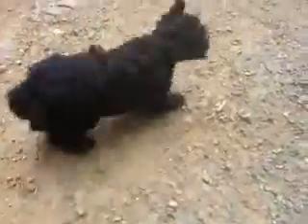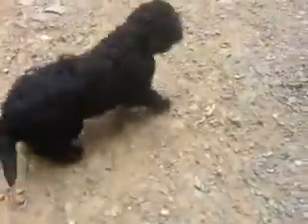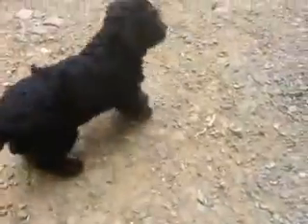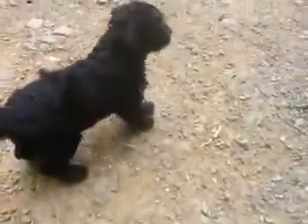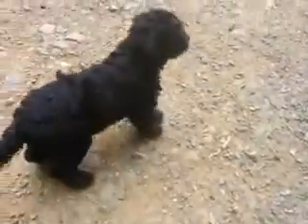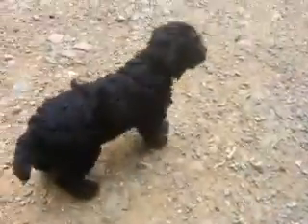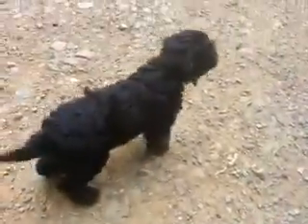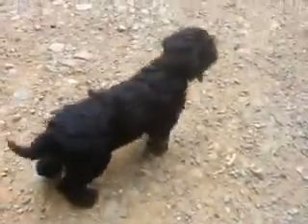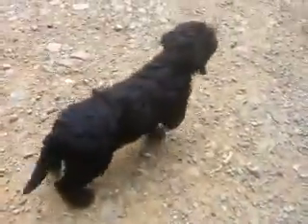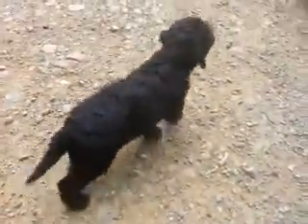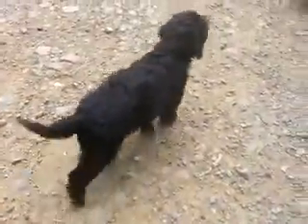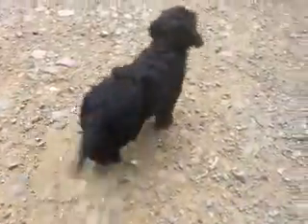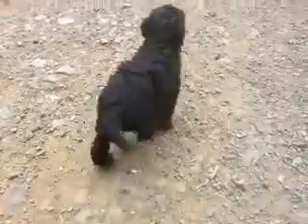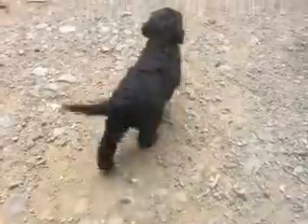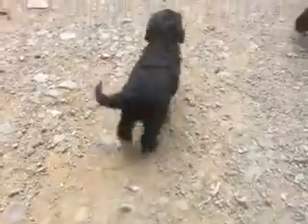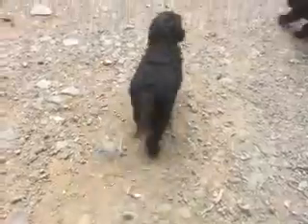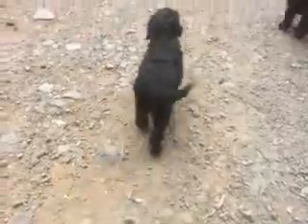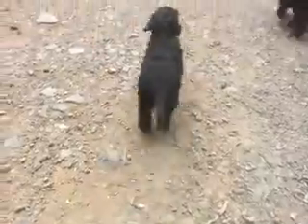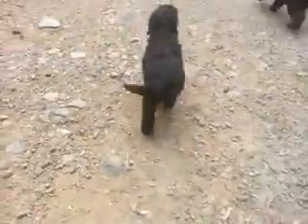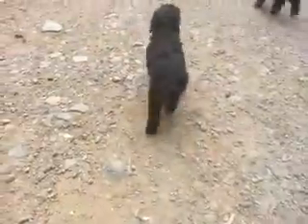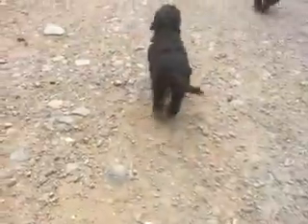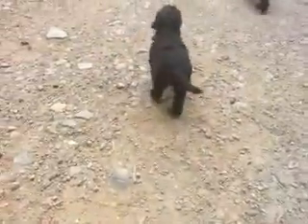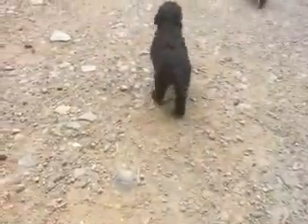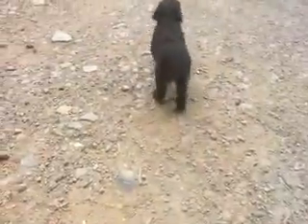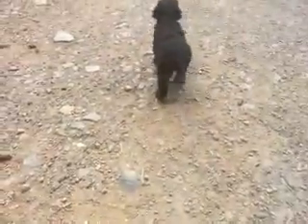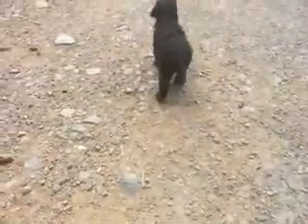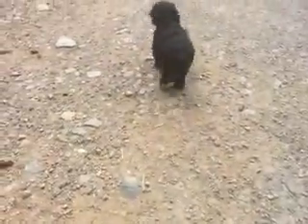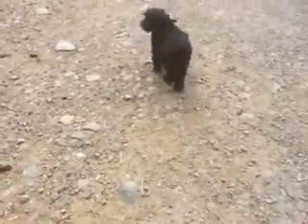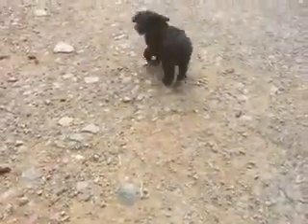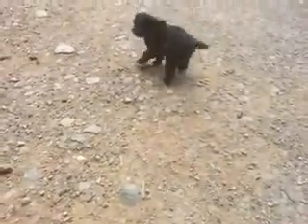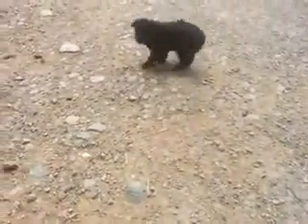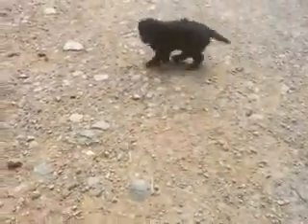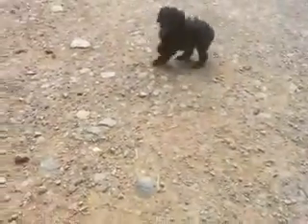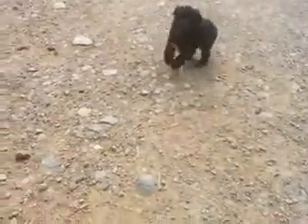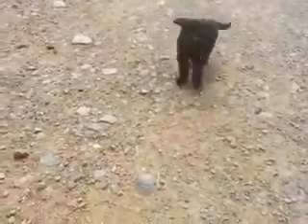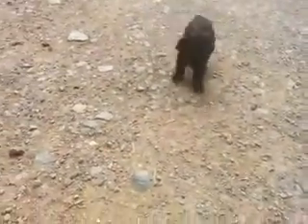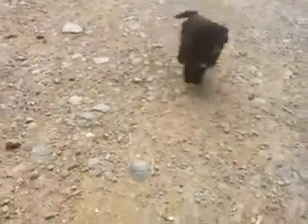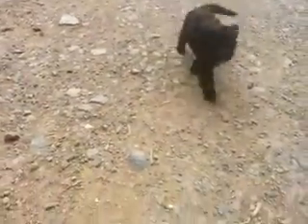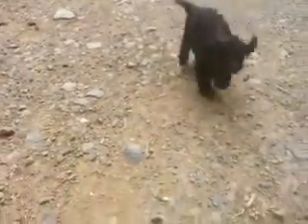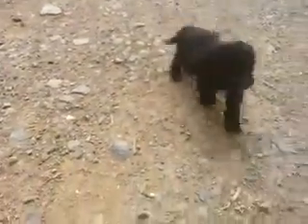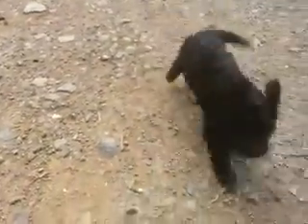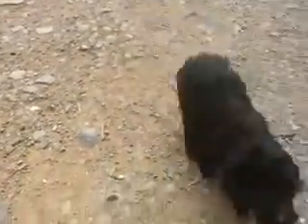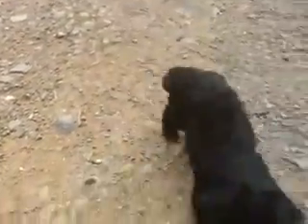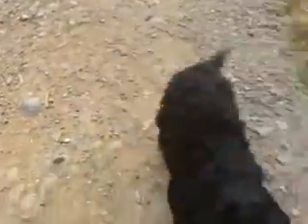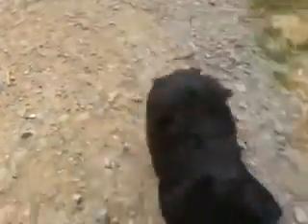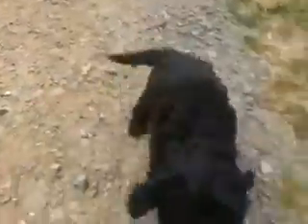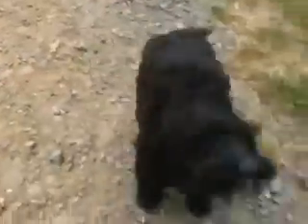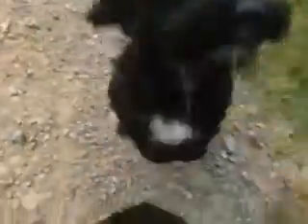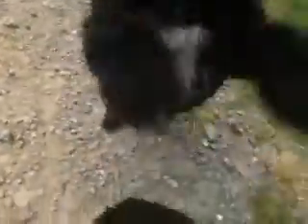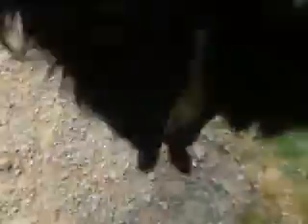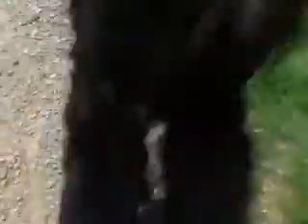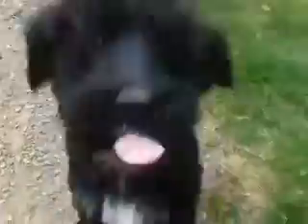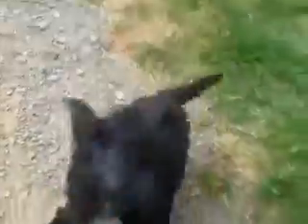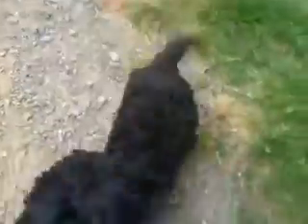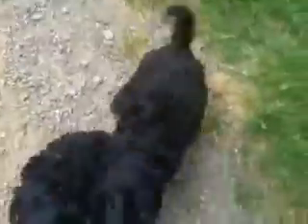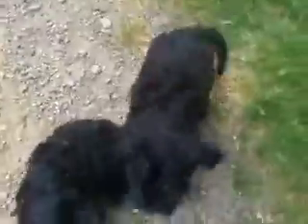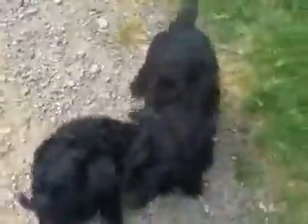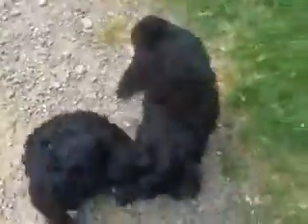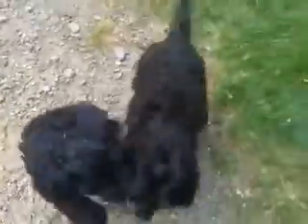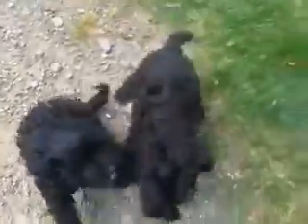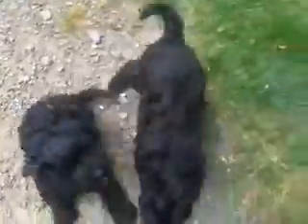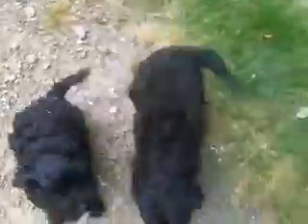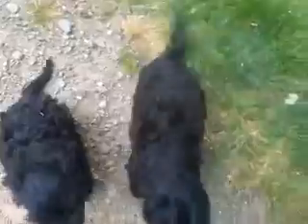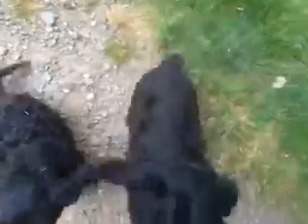This is the little girl I was trying to show you. Come here, baby. She's got a little bit smoother coat.